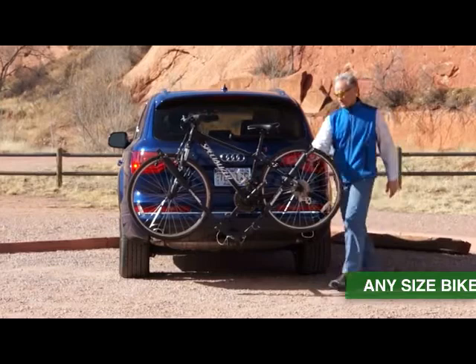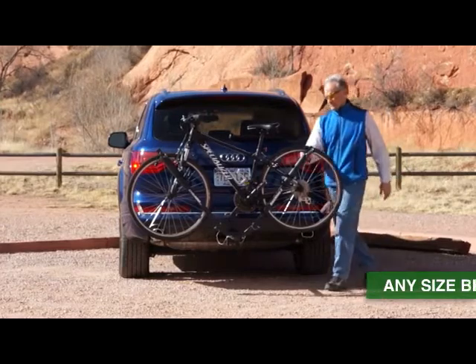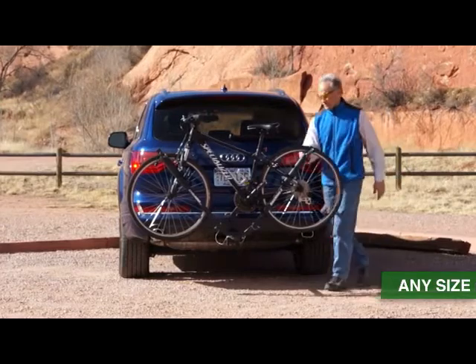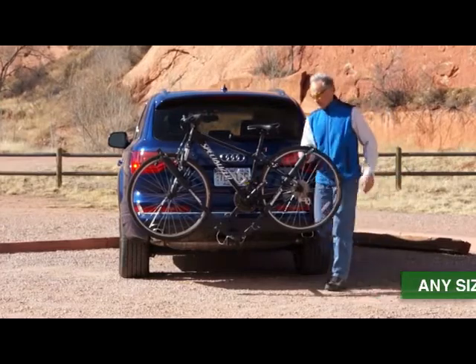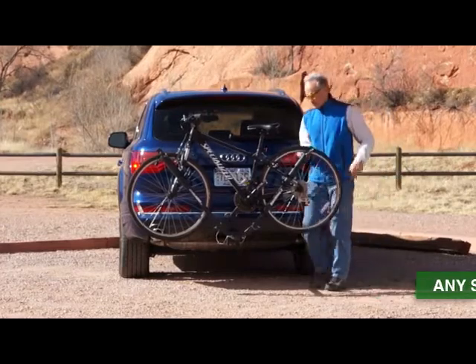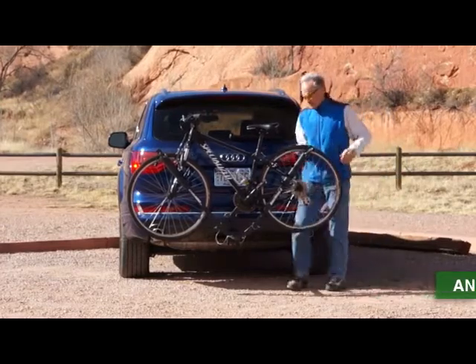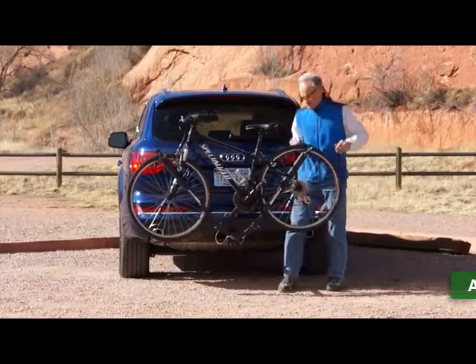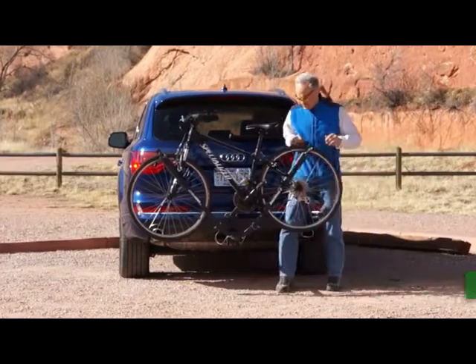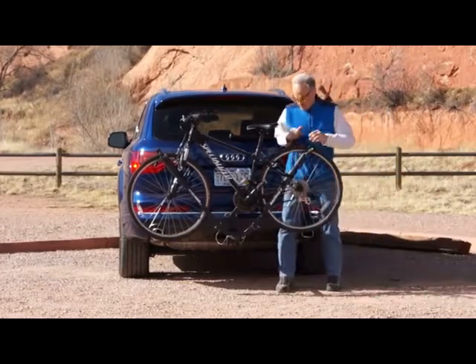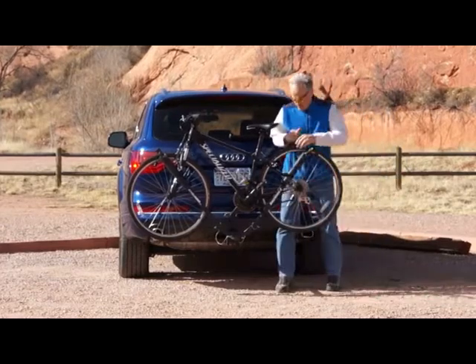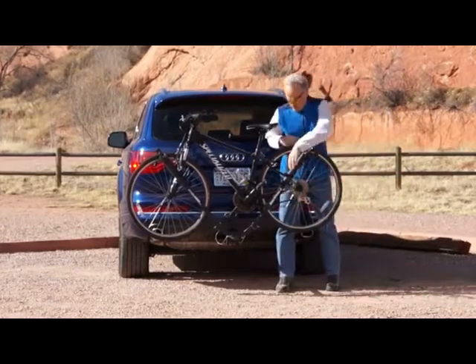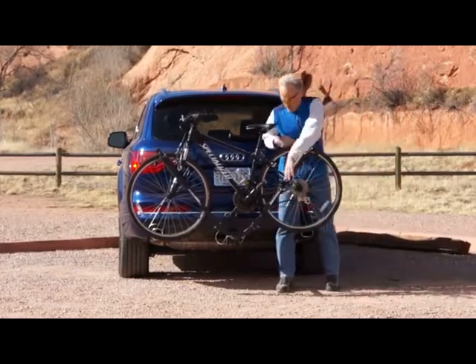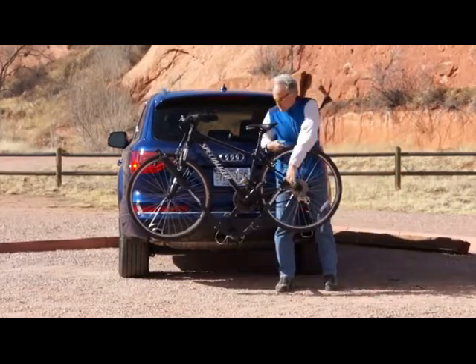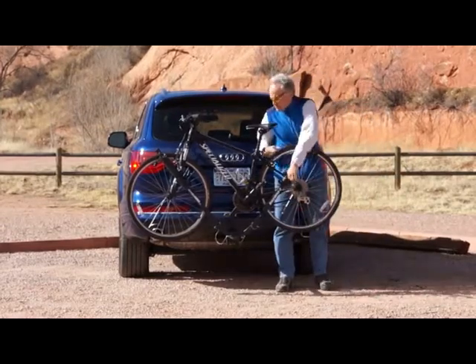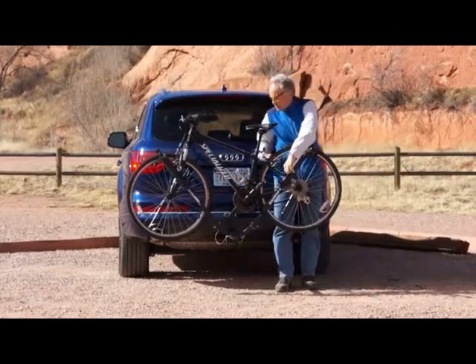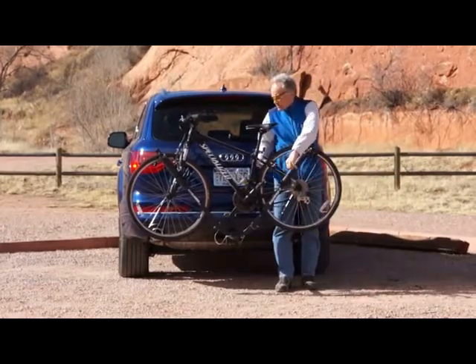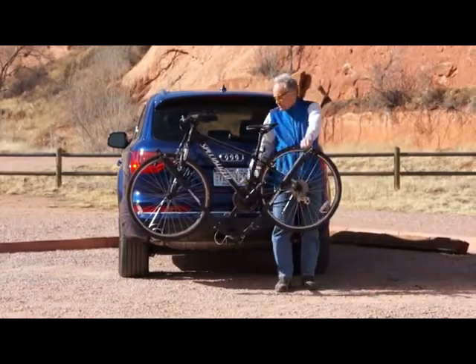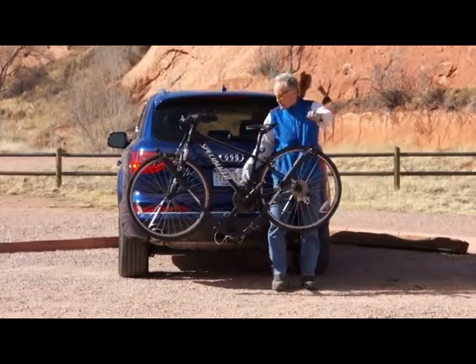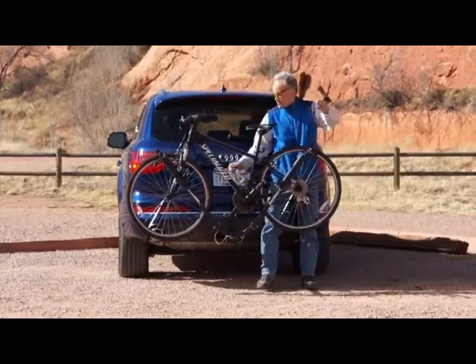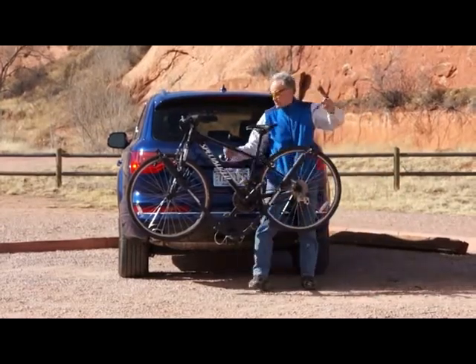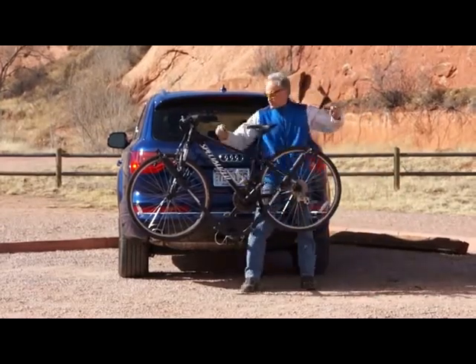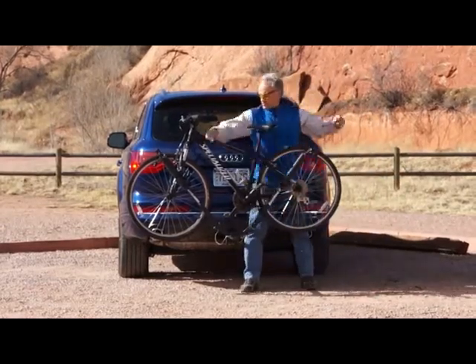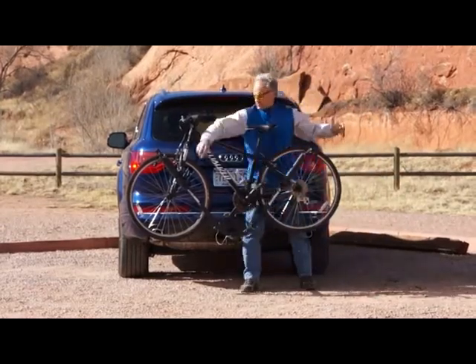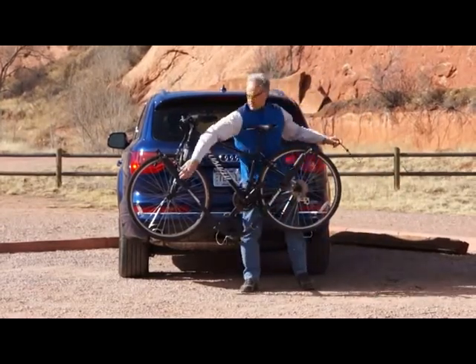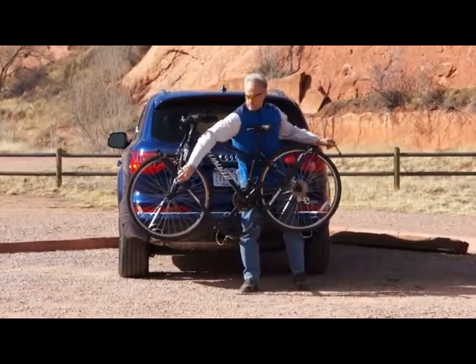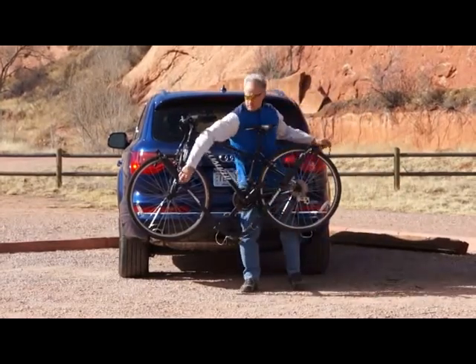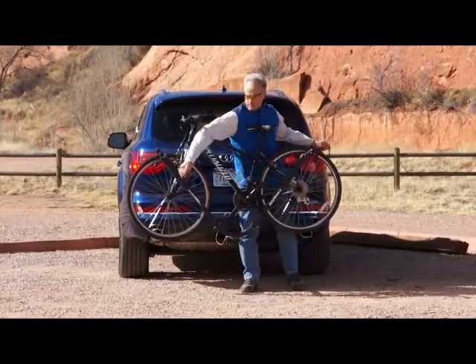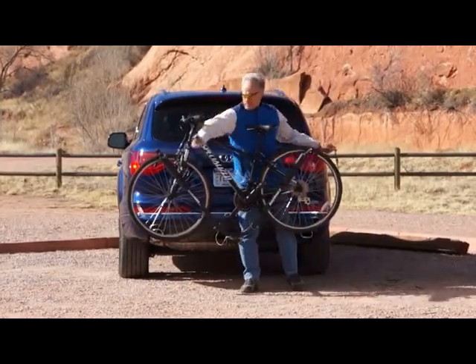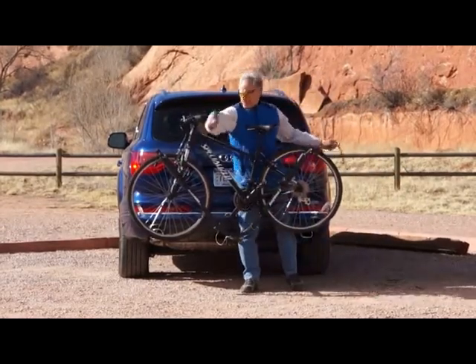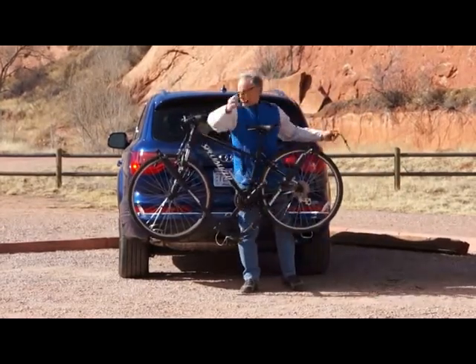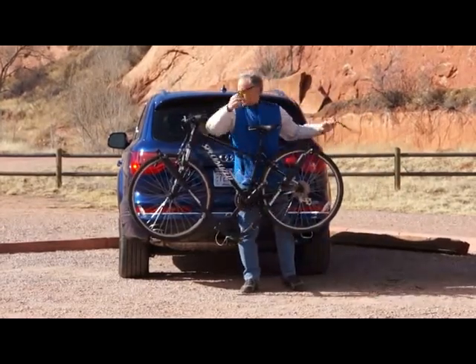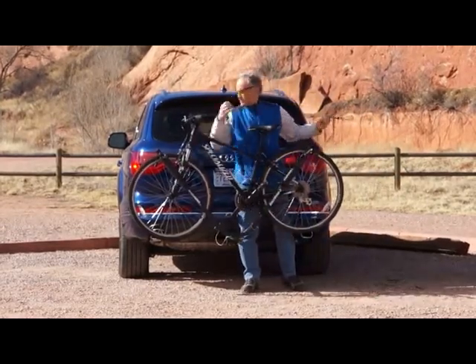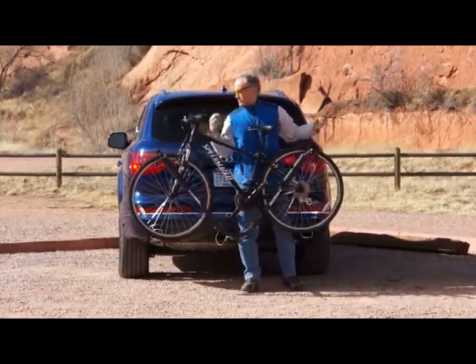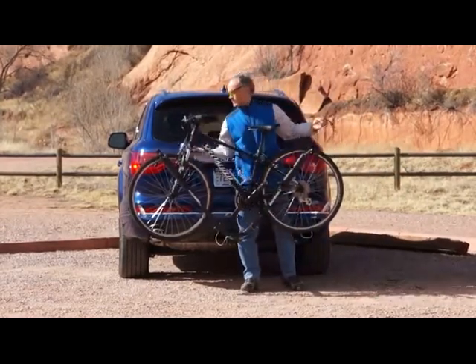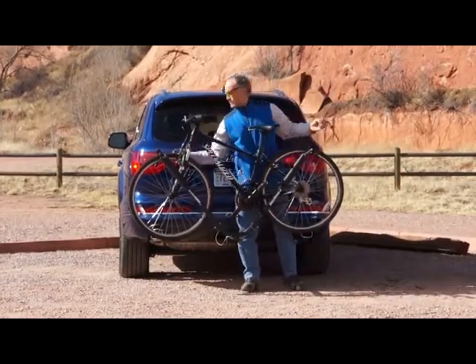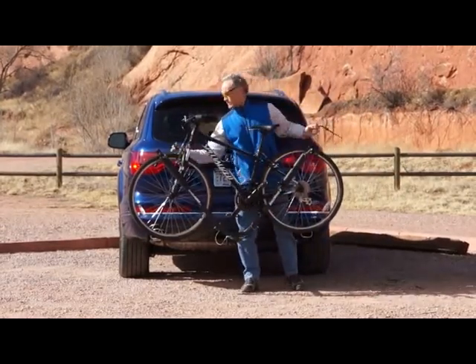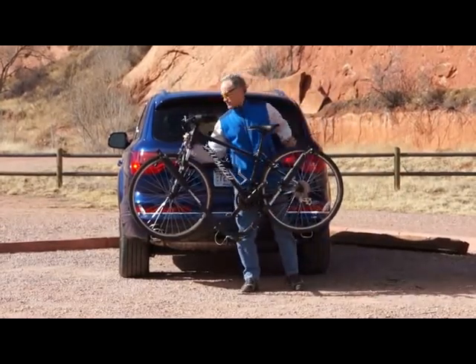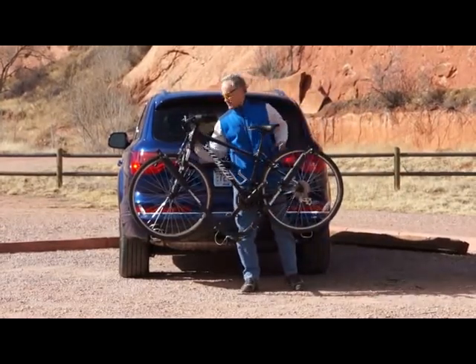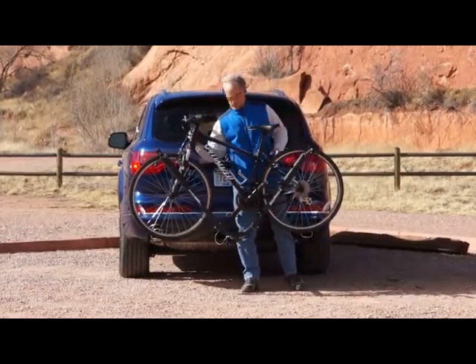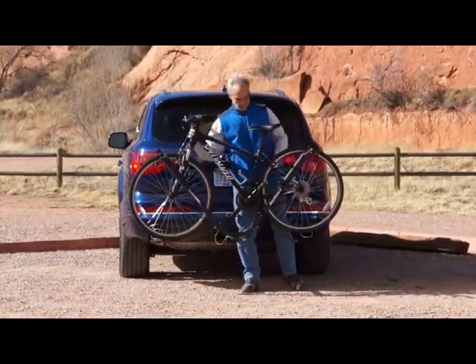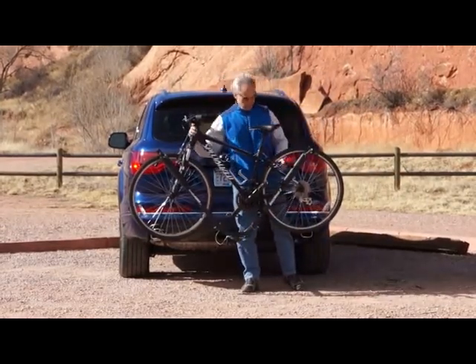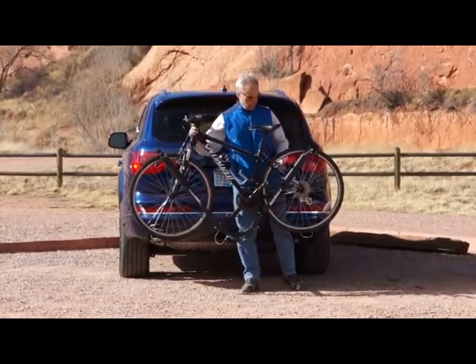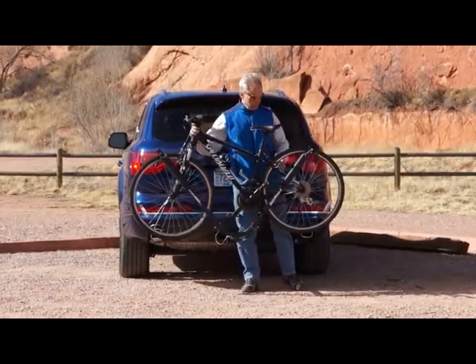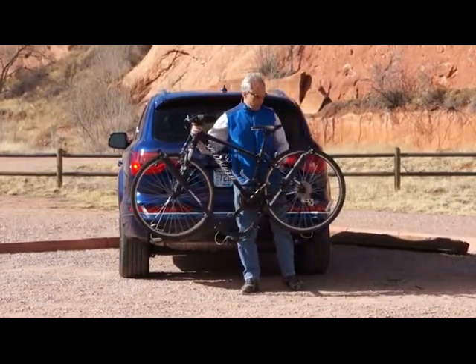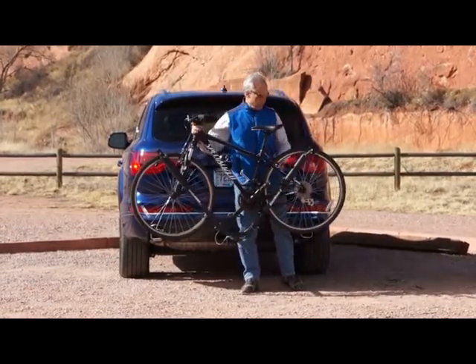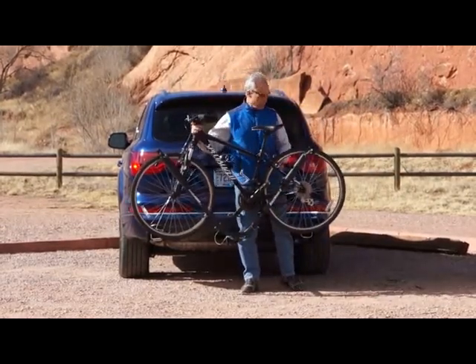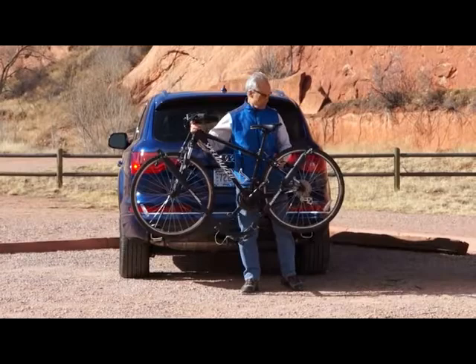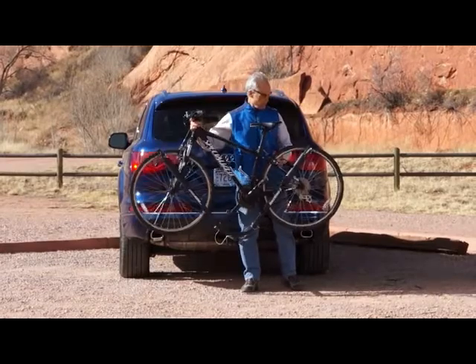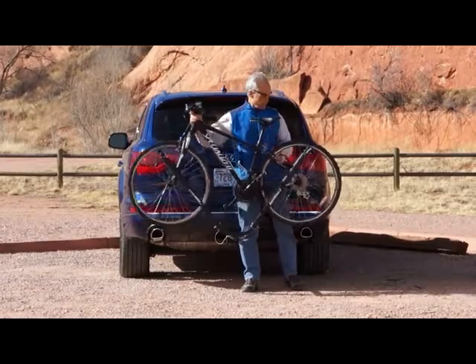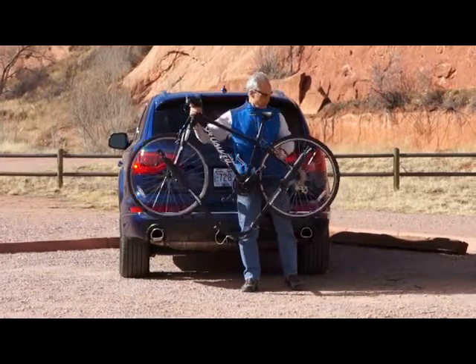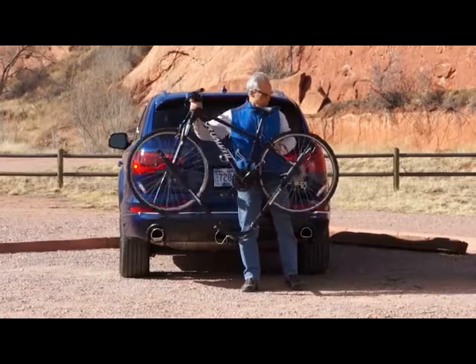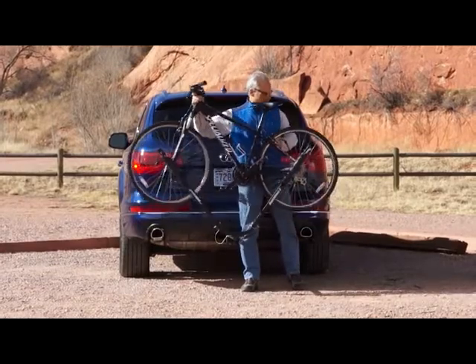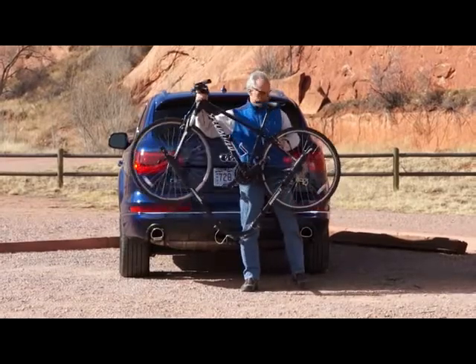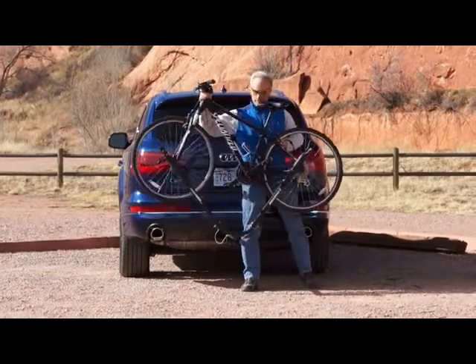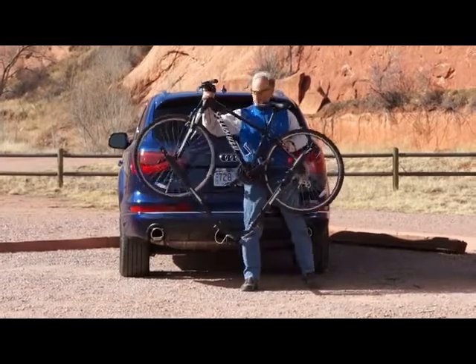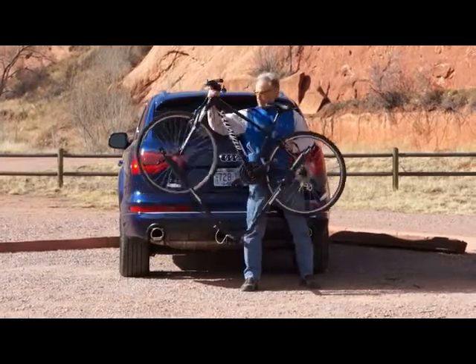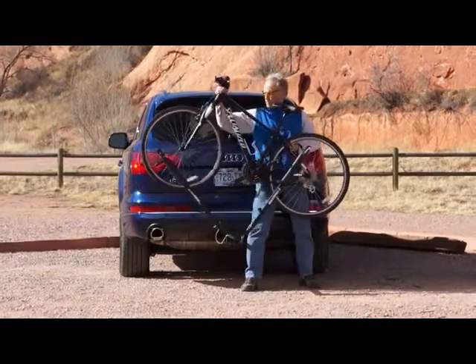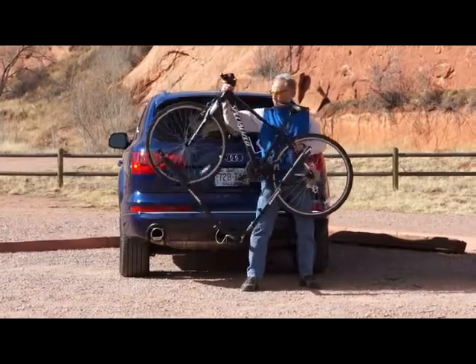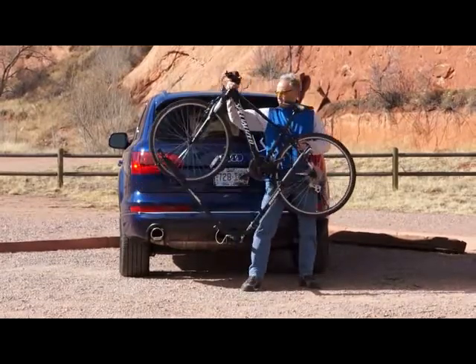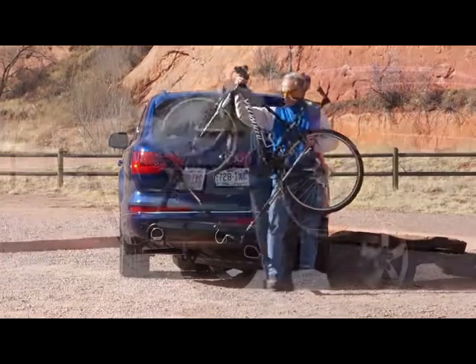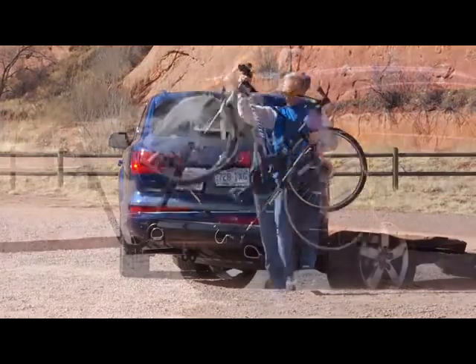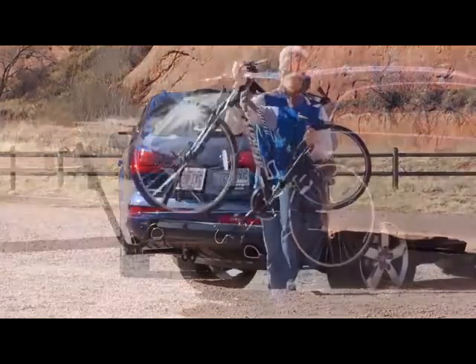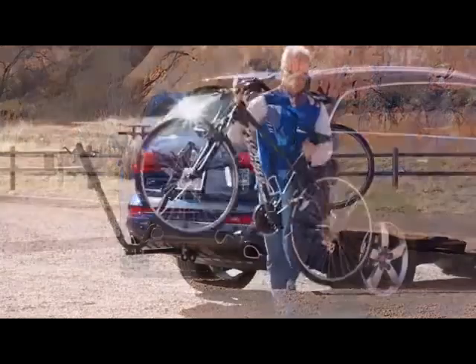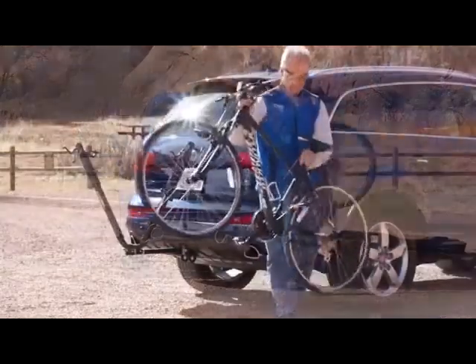The unique toggle tension system makes carrying your bicycle an easy, stable and secure experience.